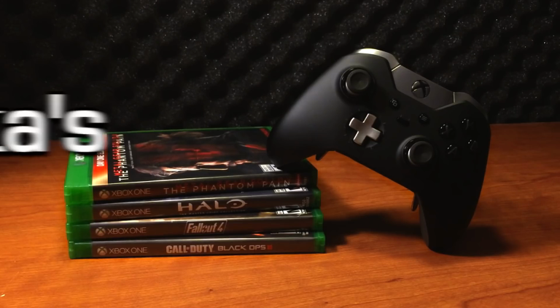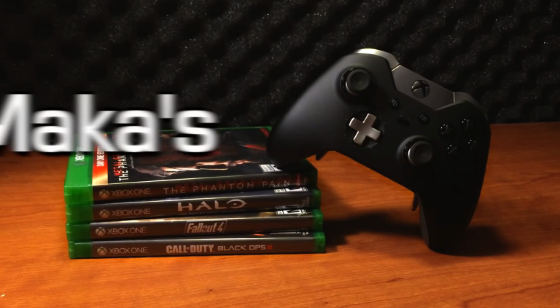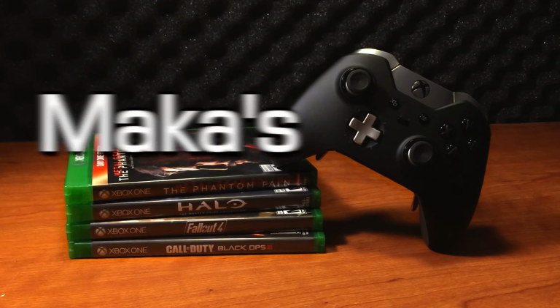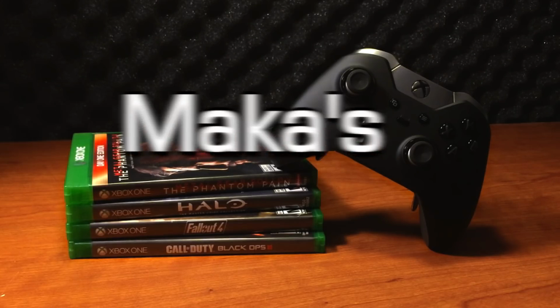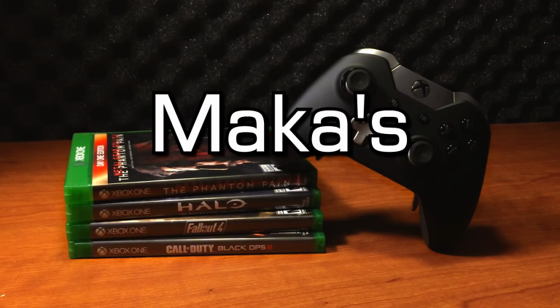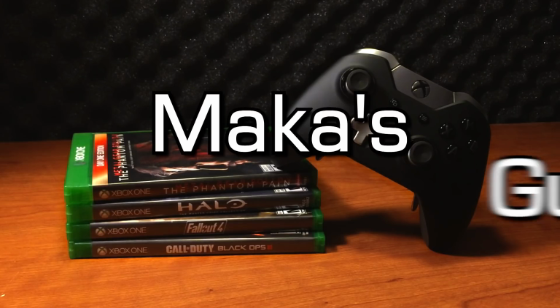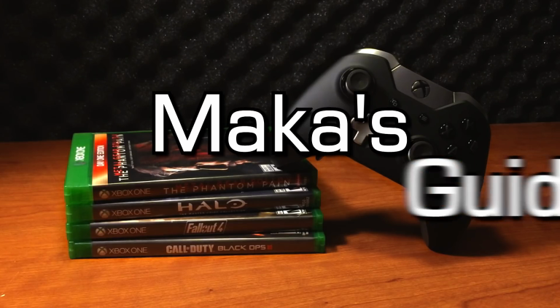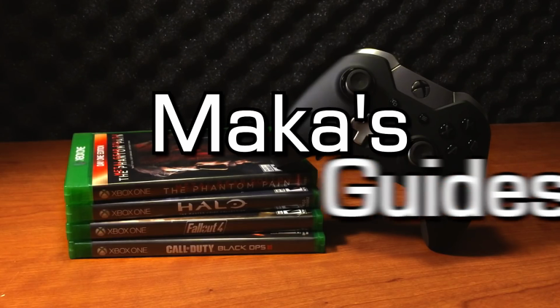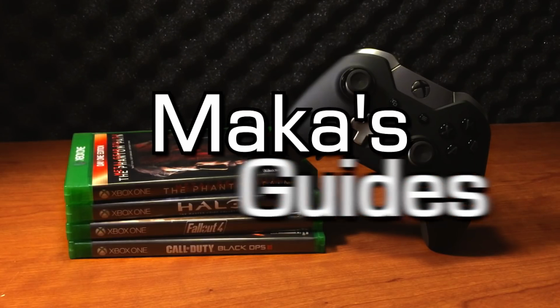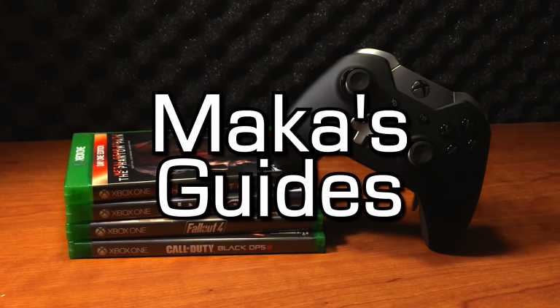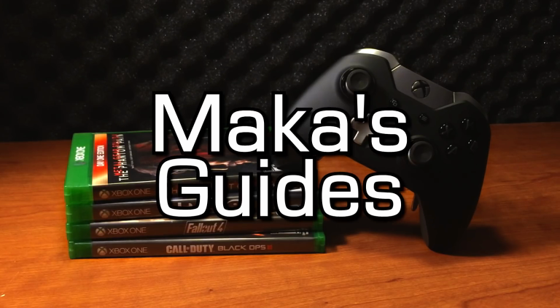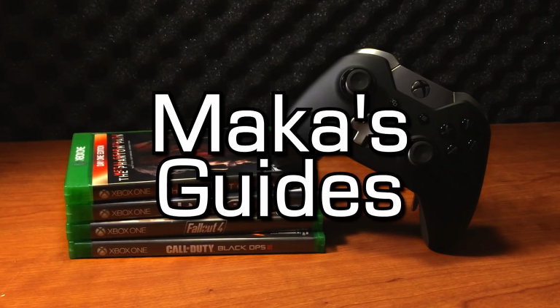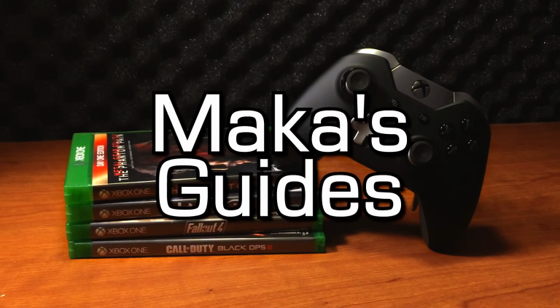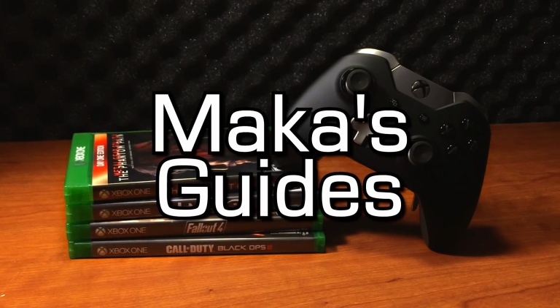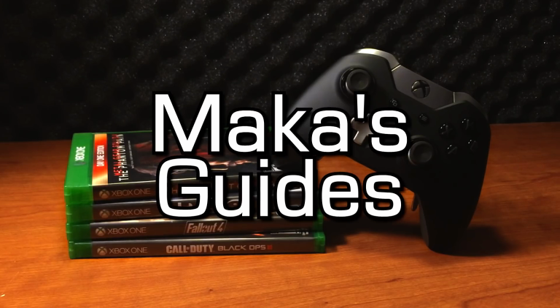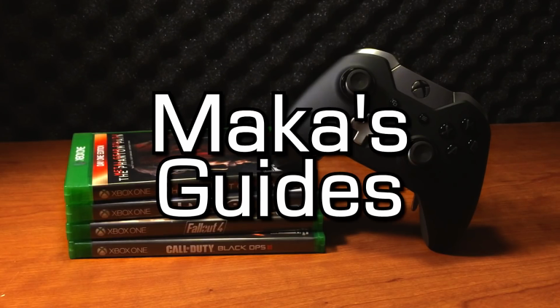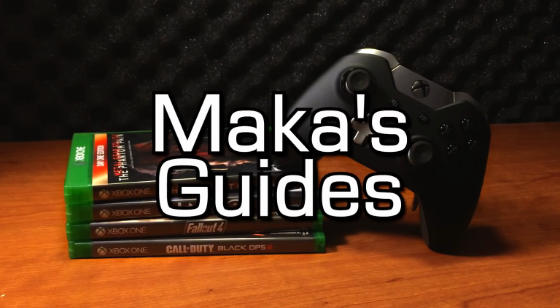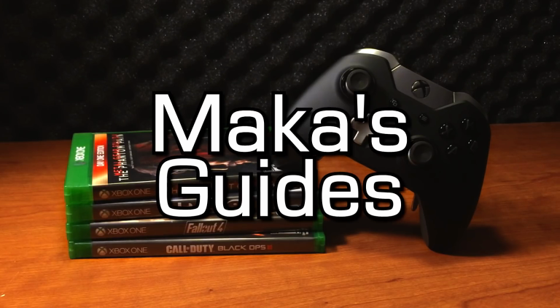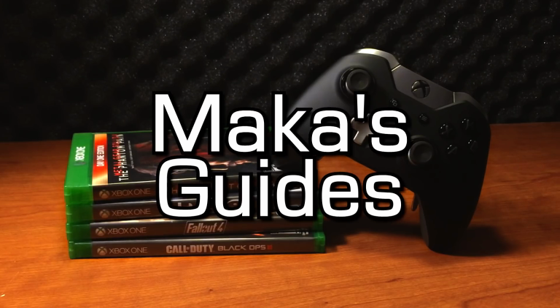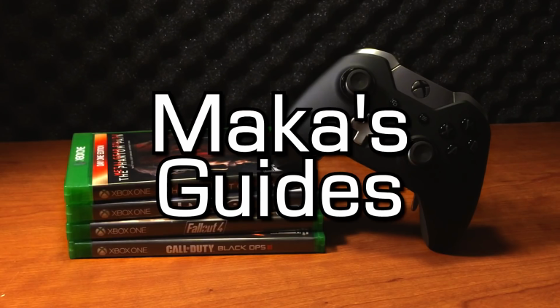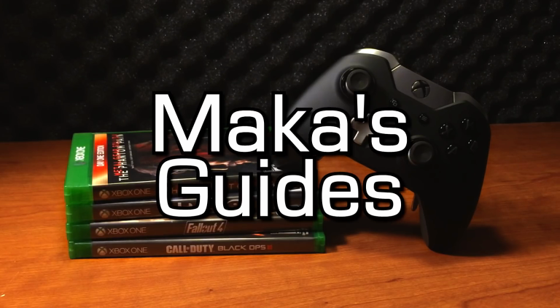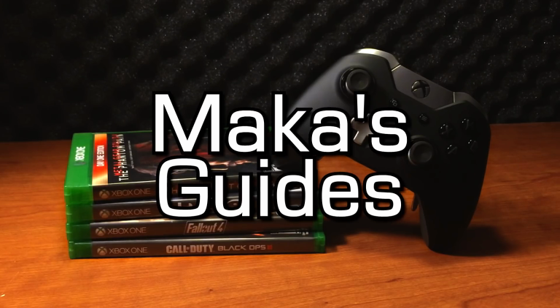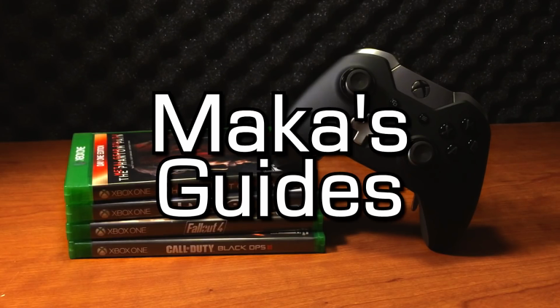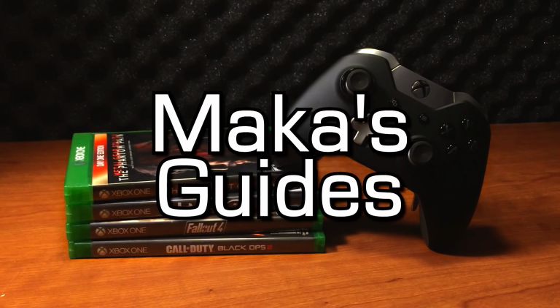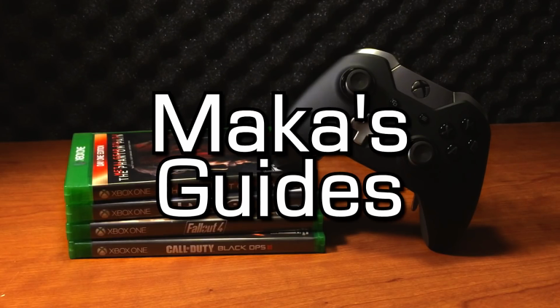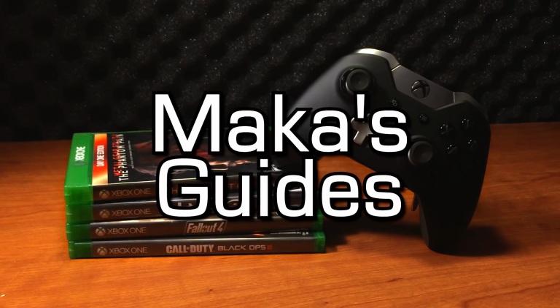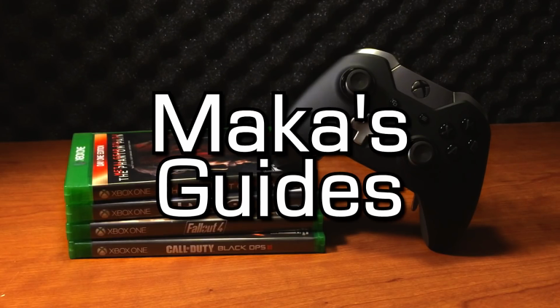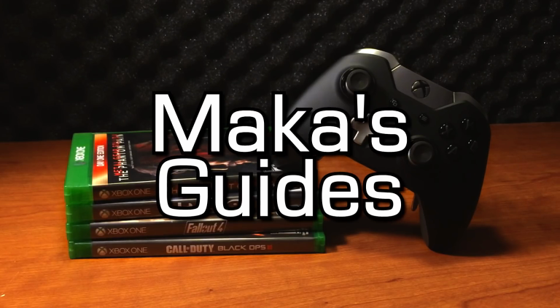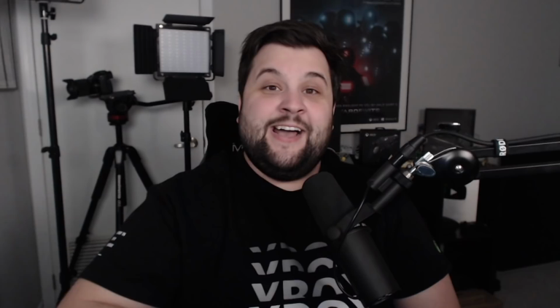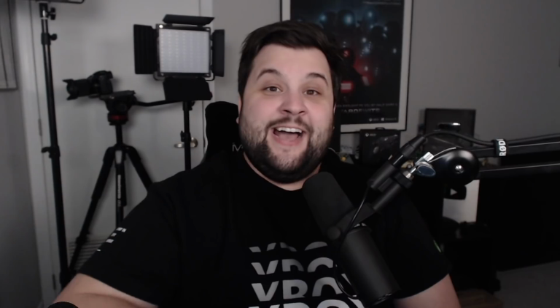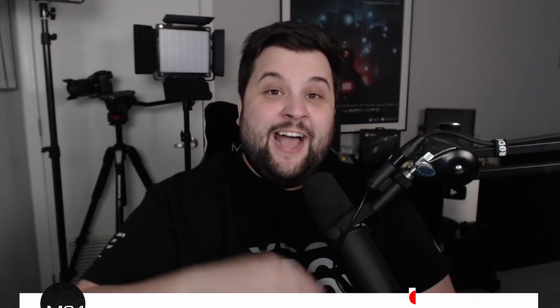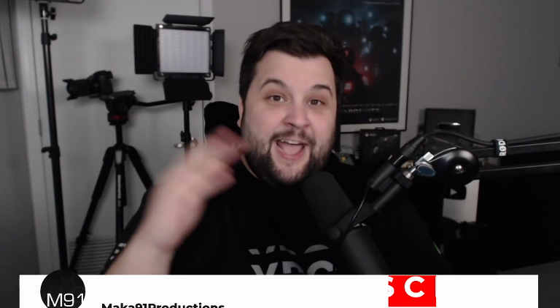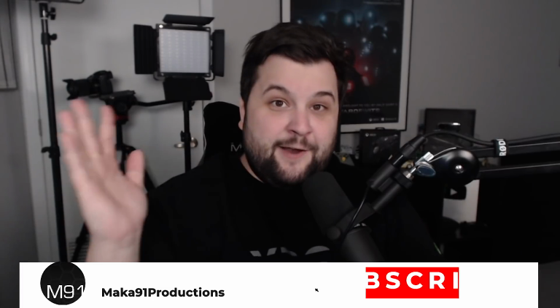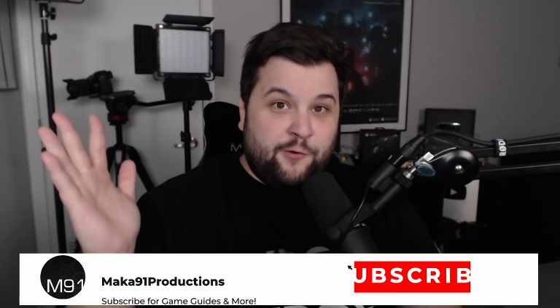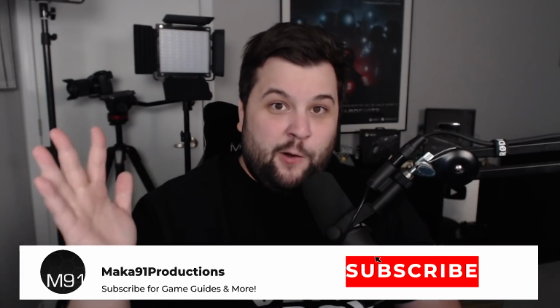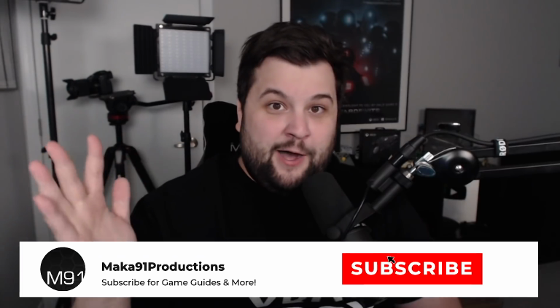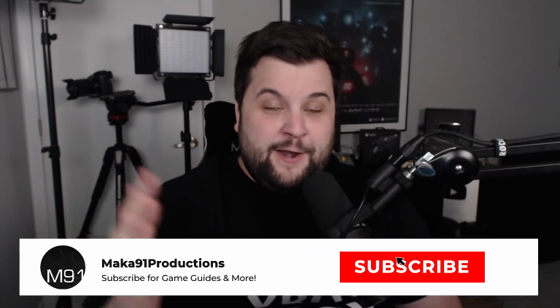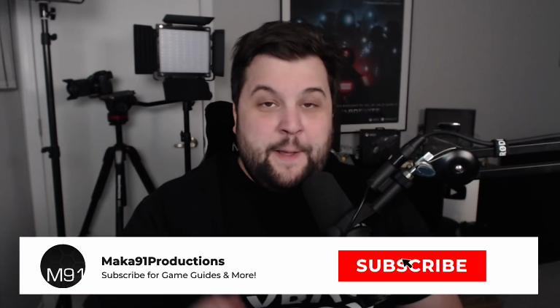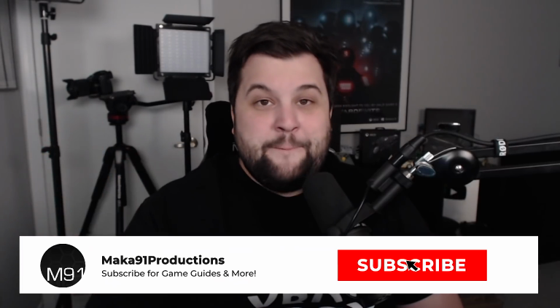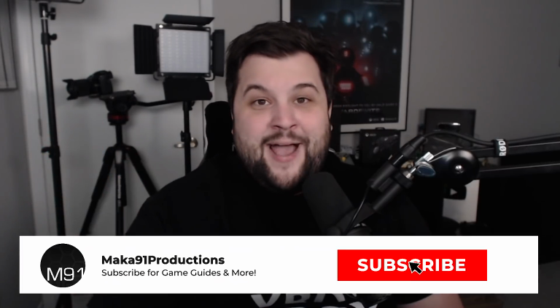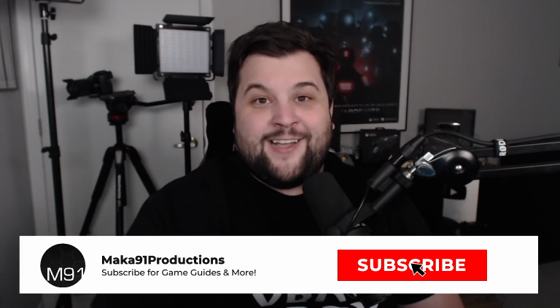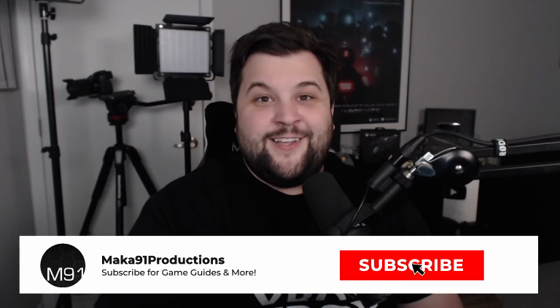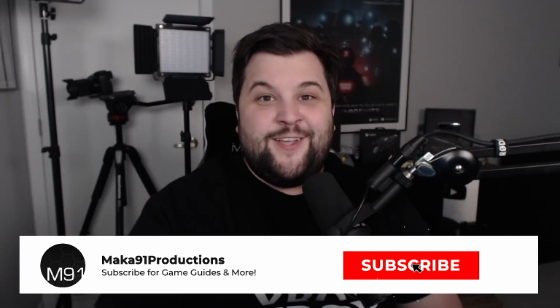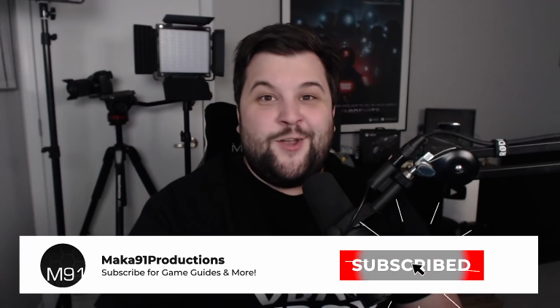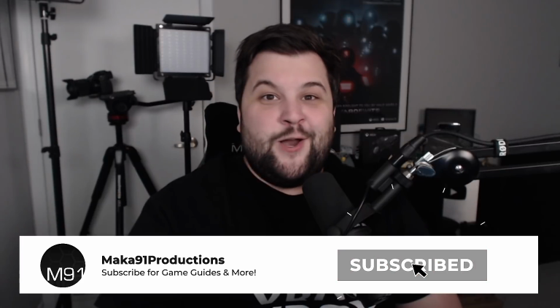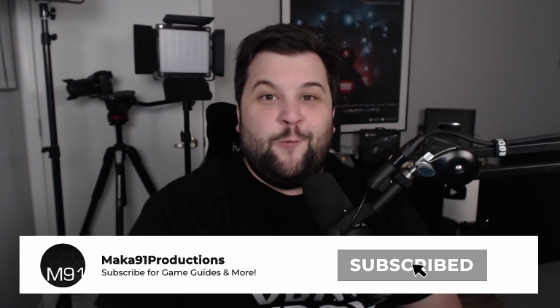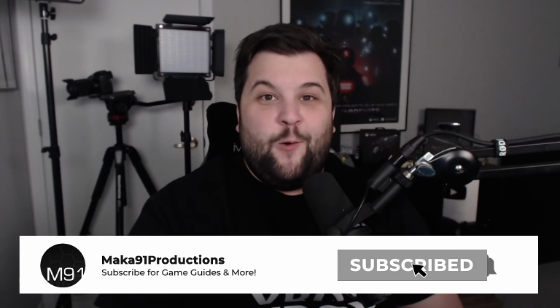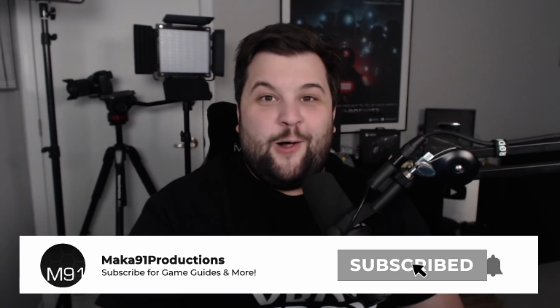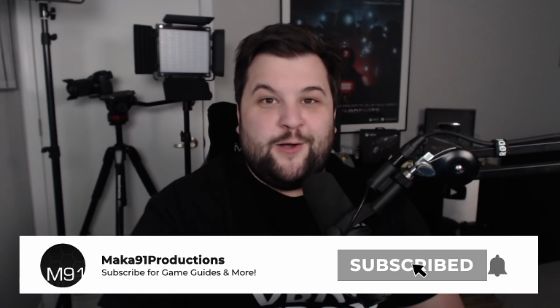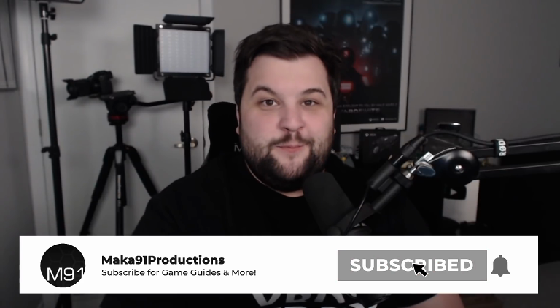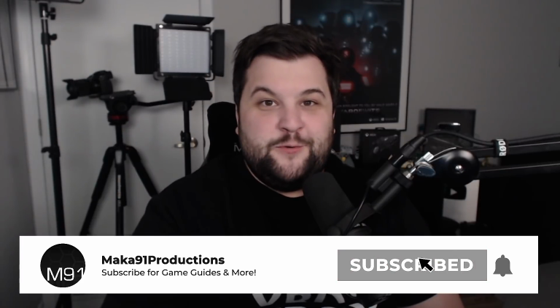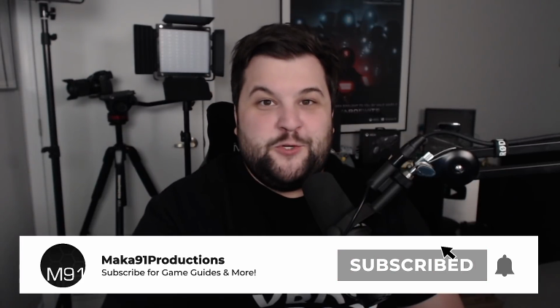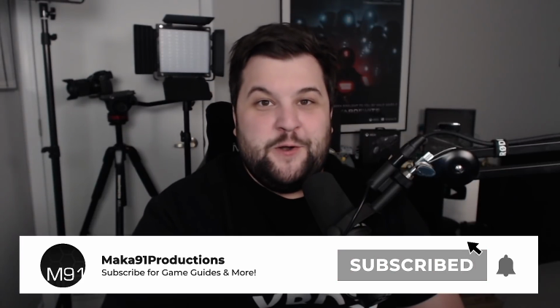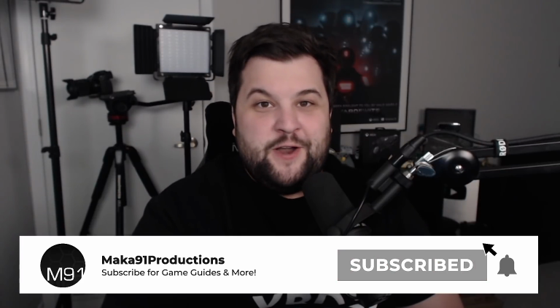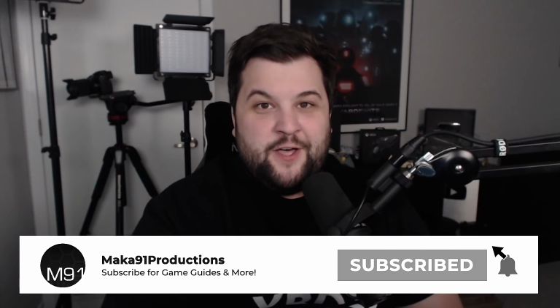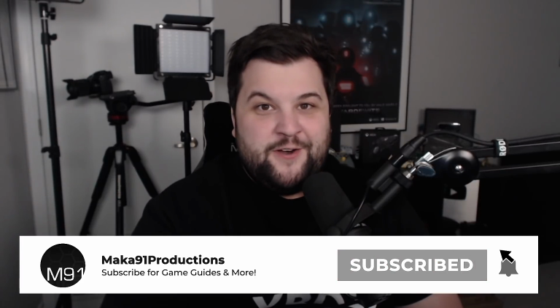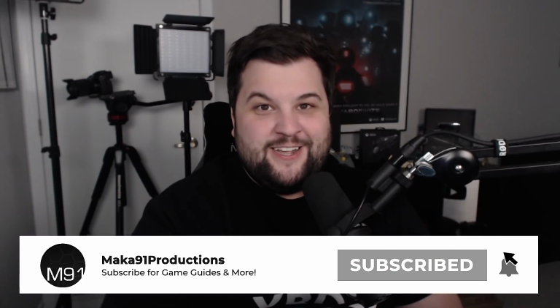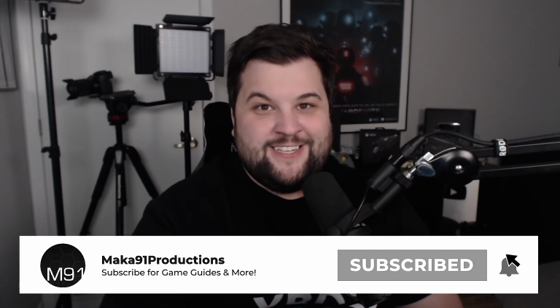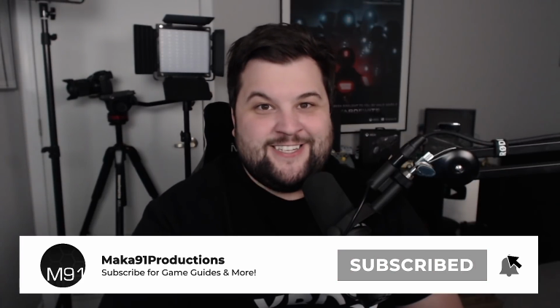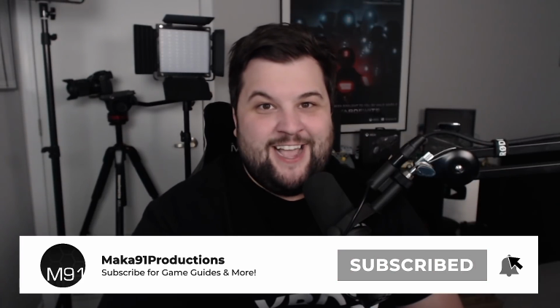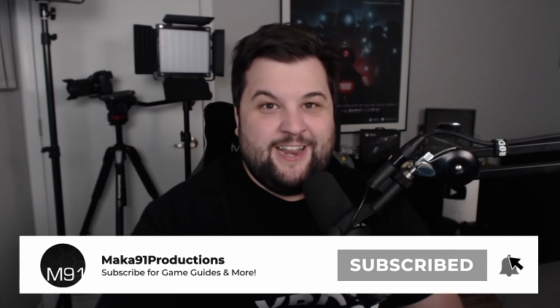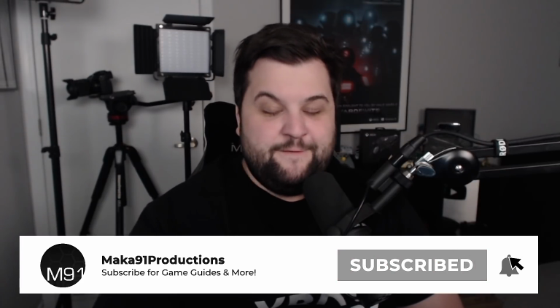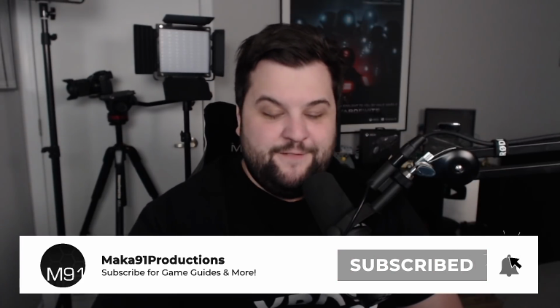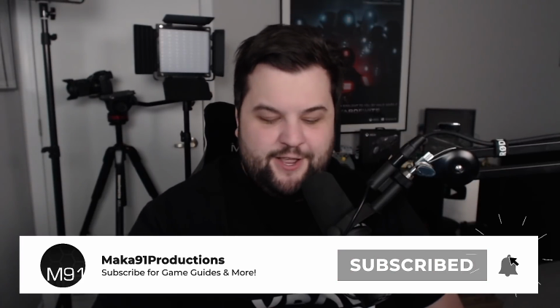Macca's guides. Hey everyone, Macca here and welcome to another exciting video.